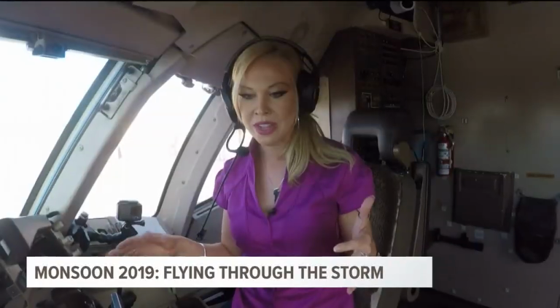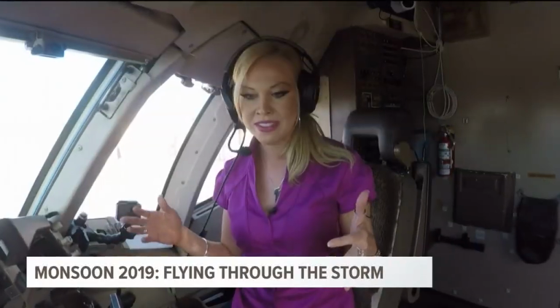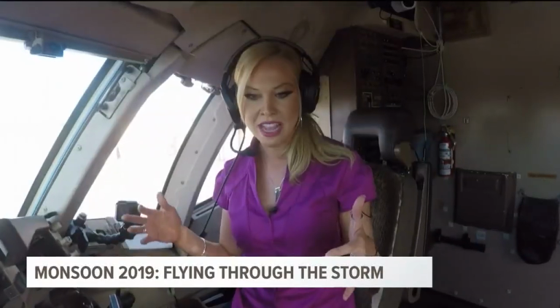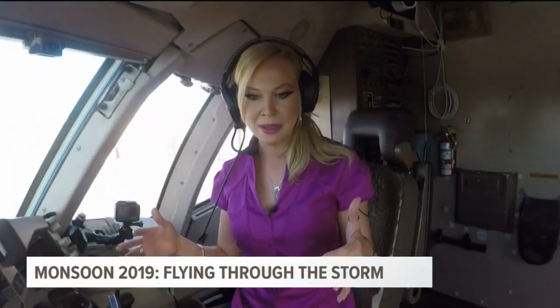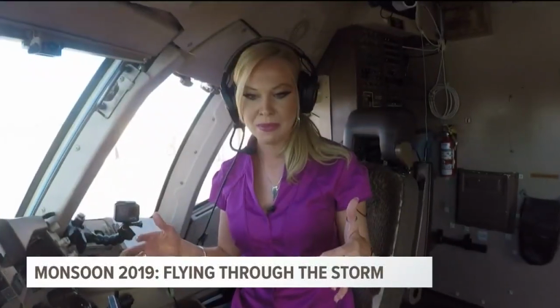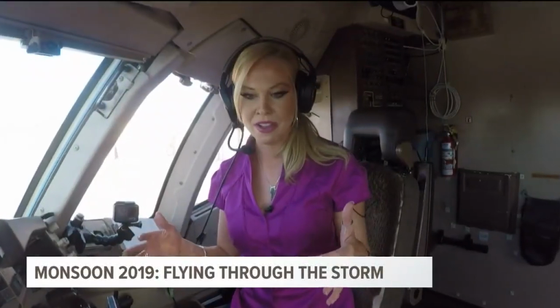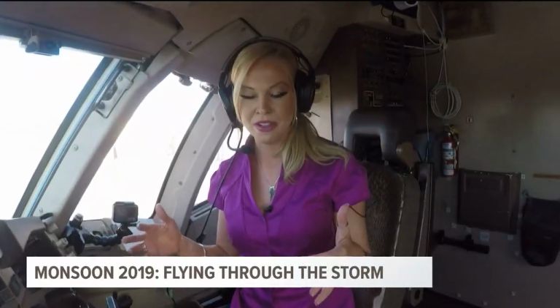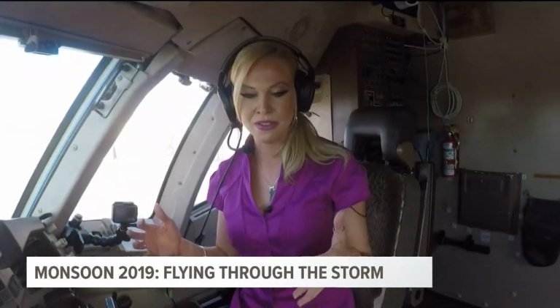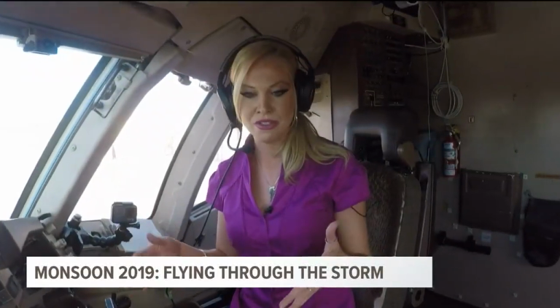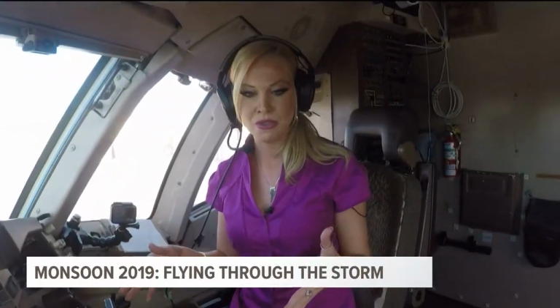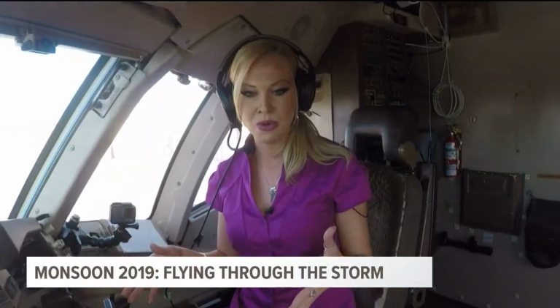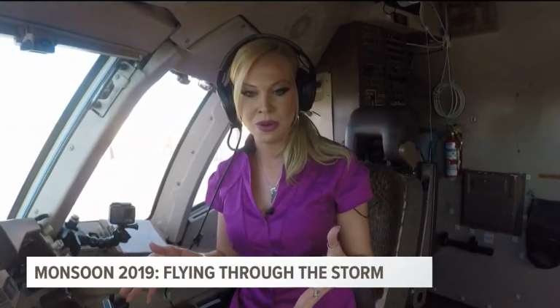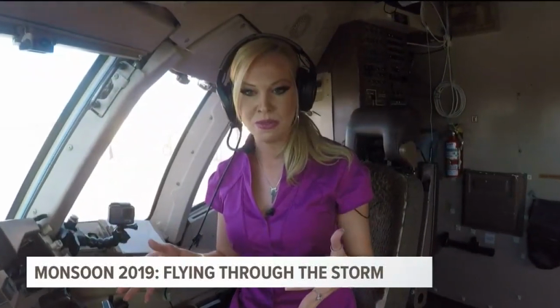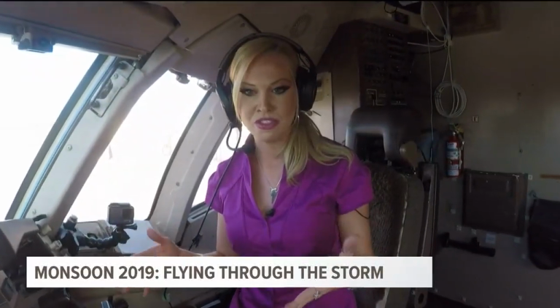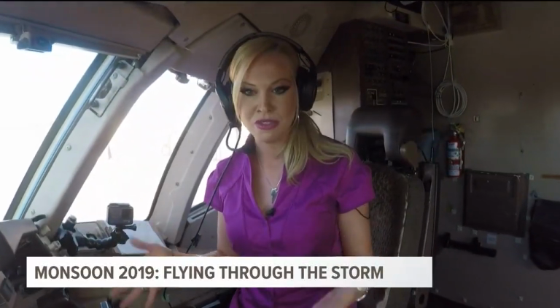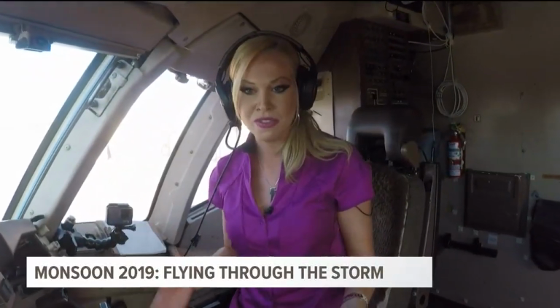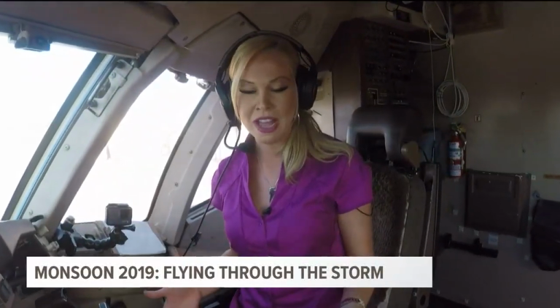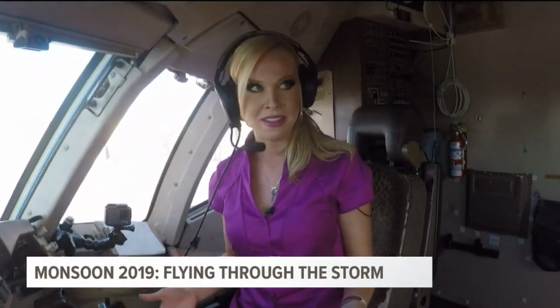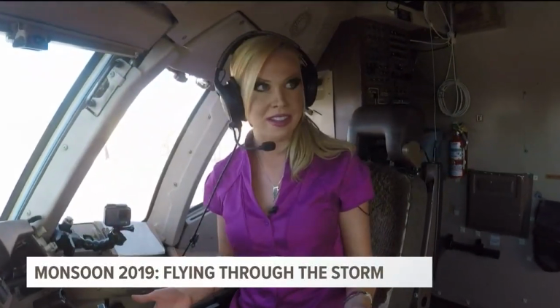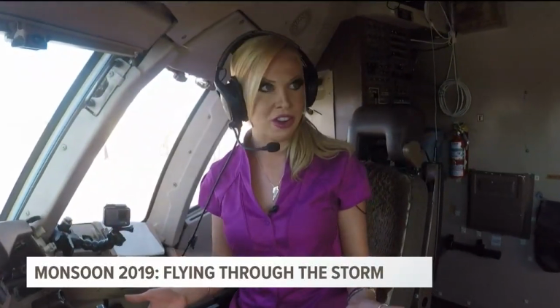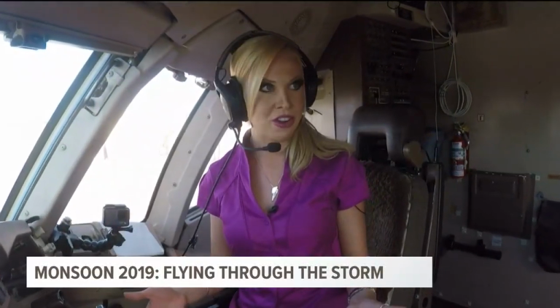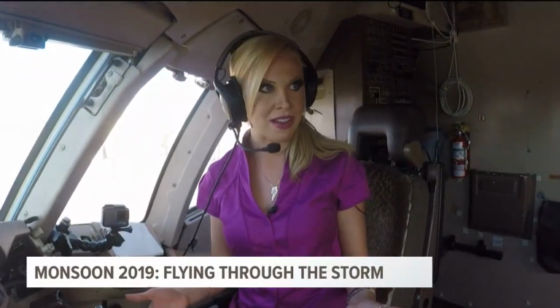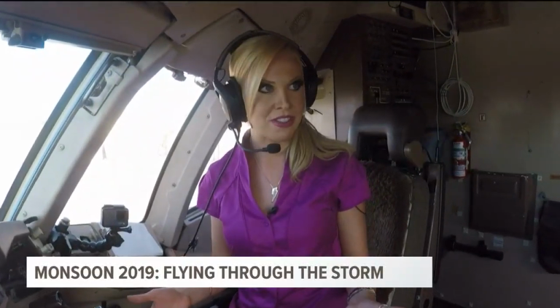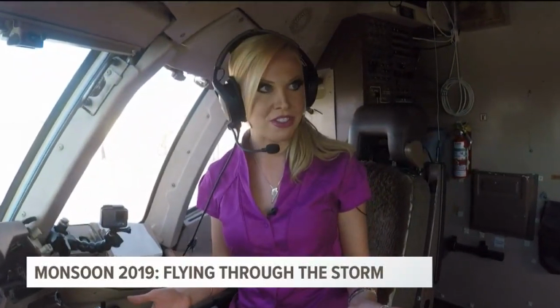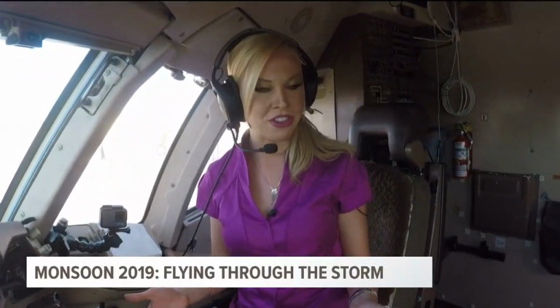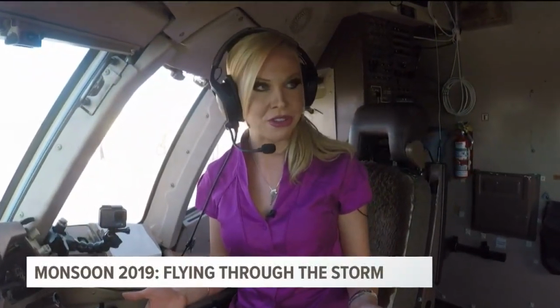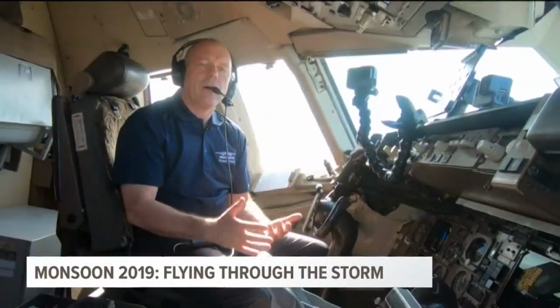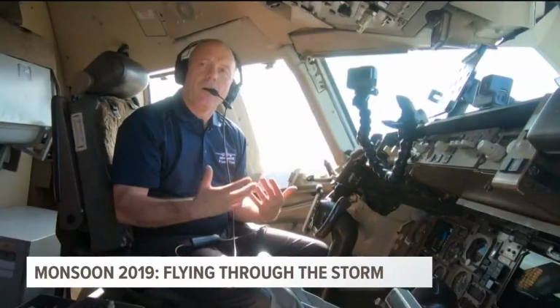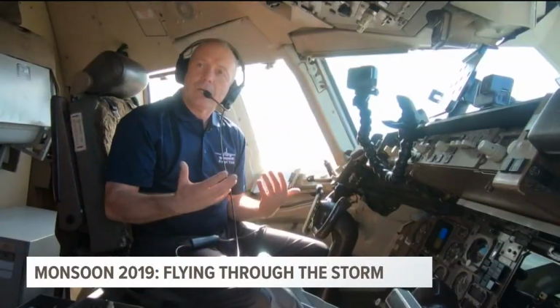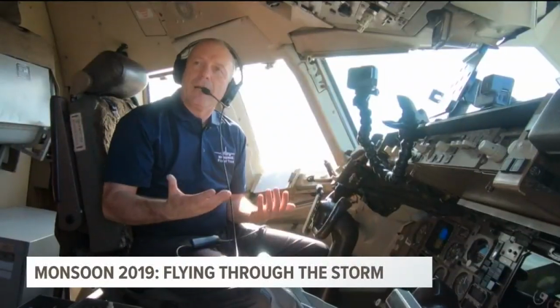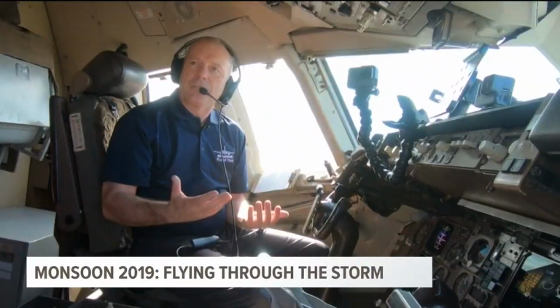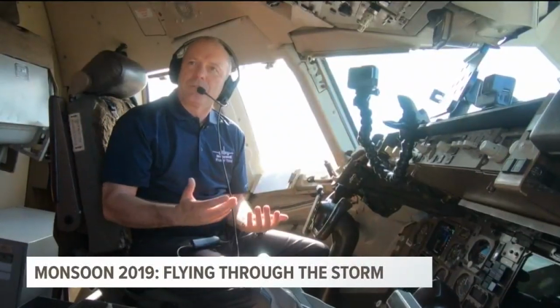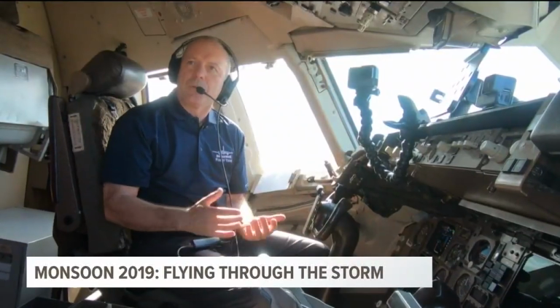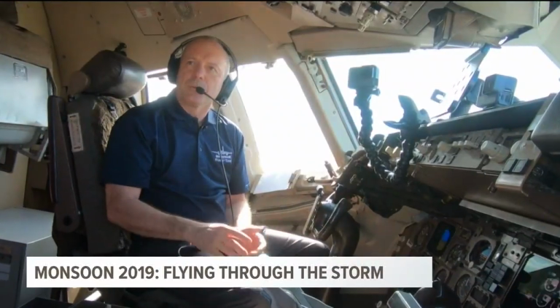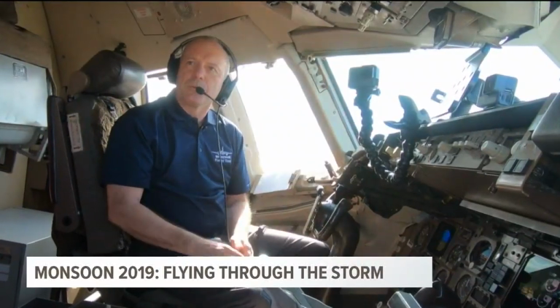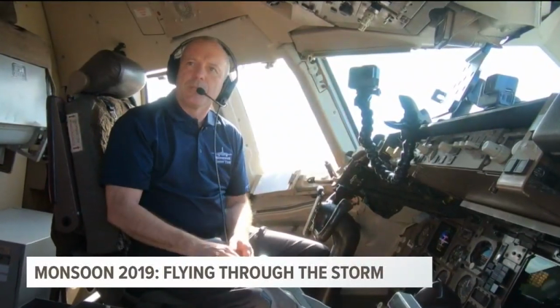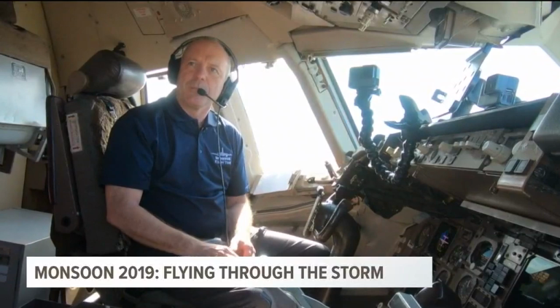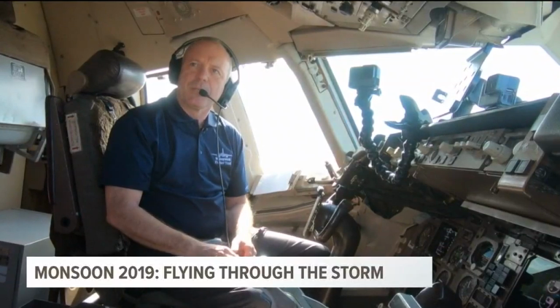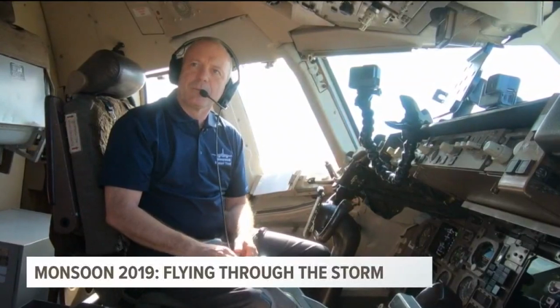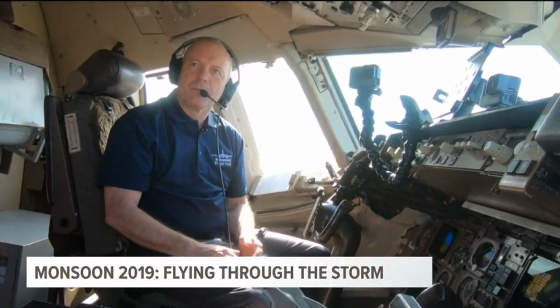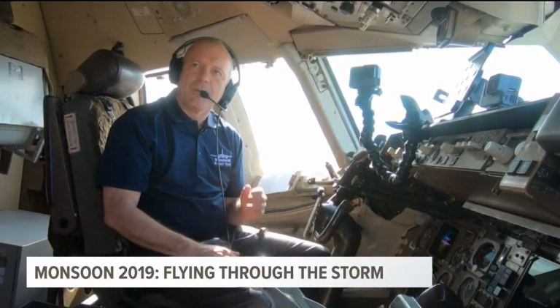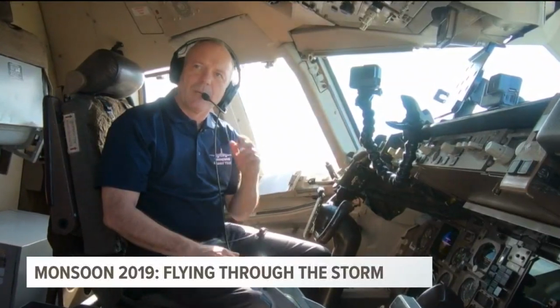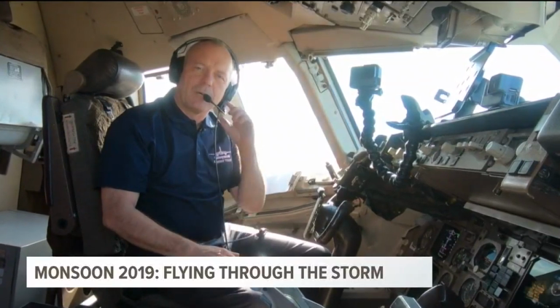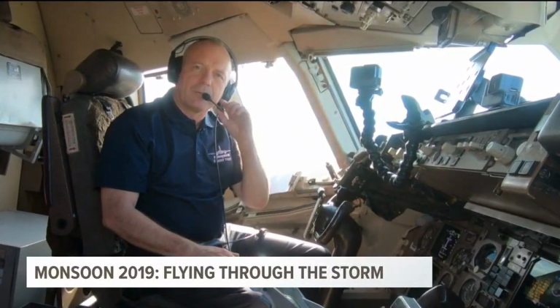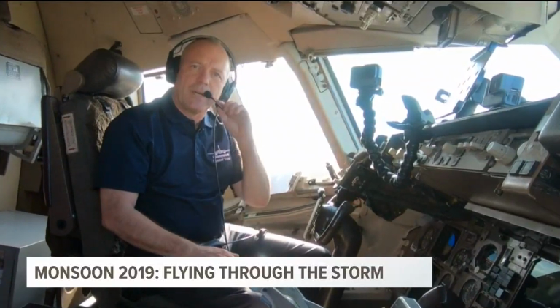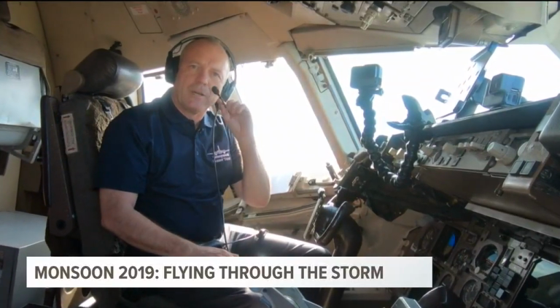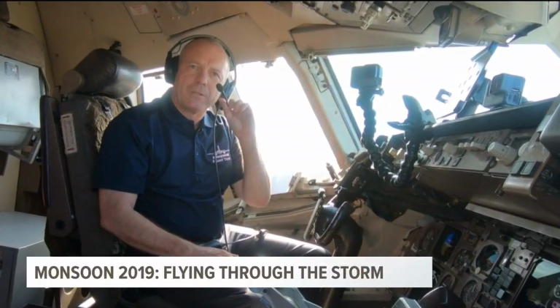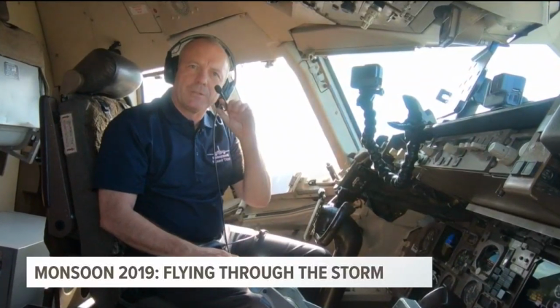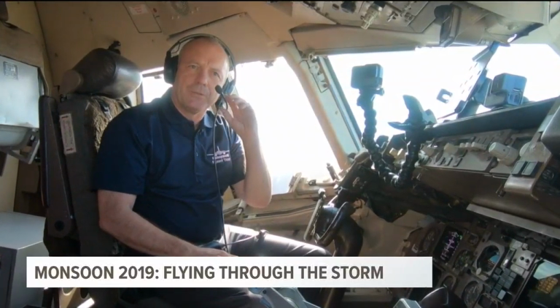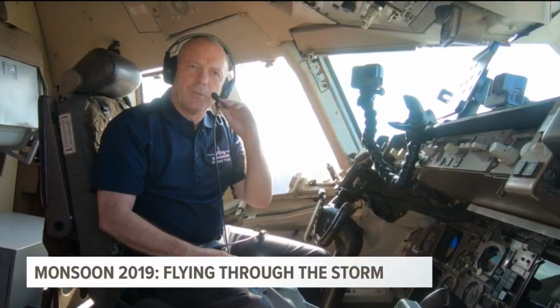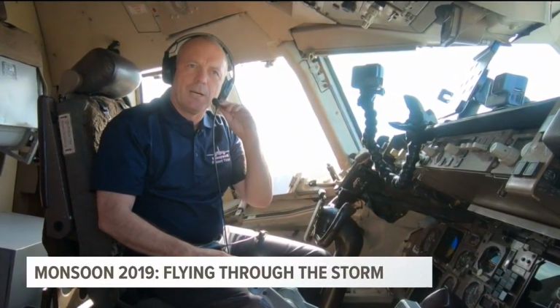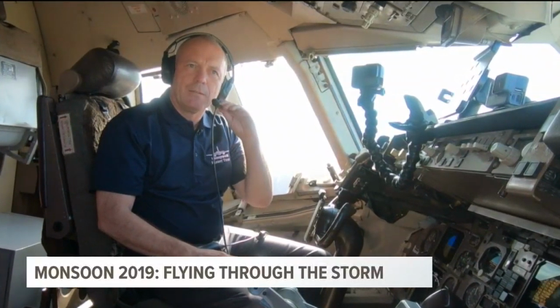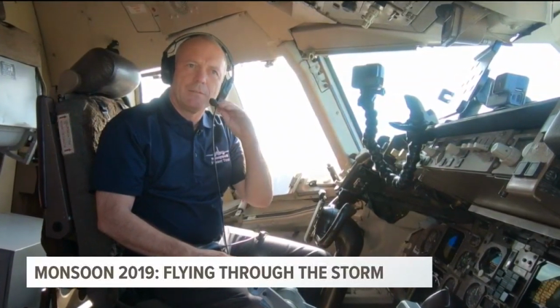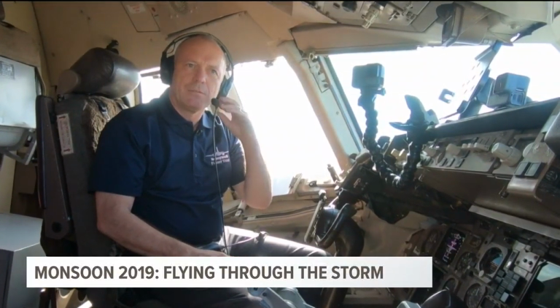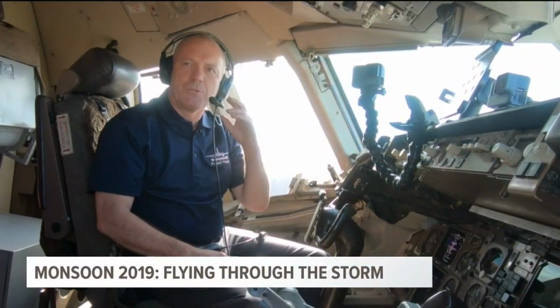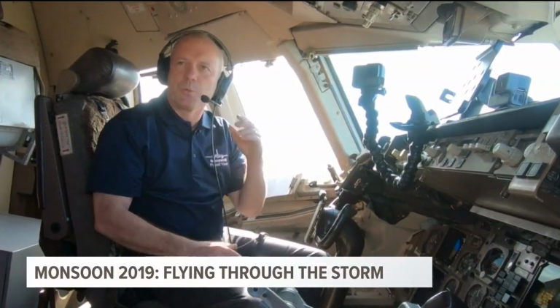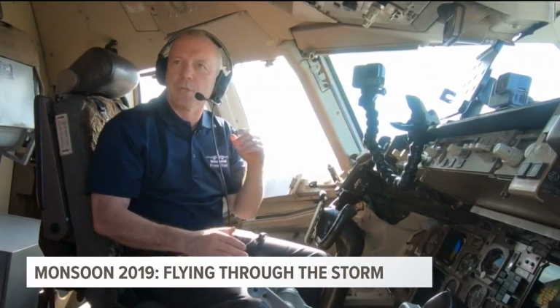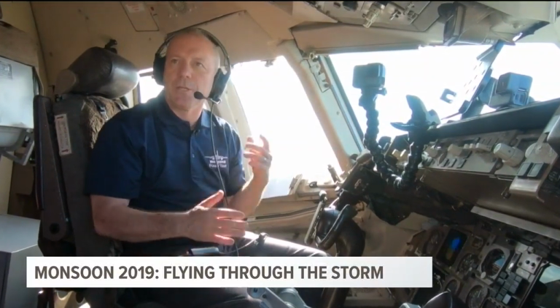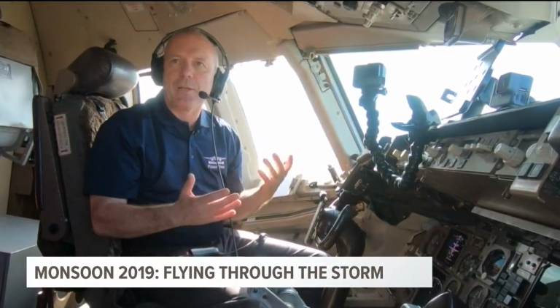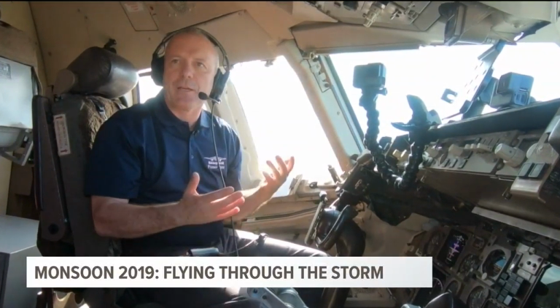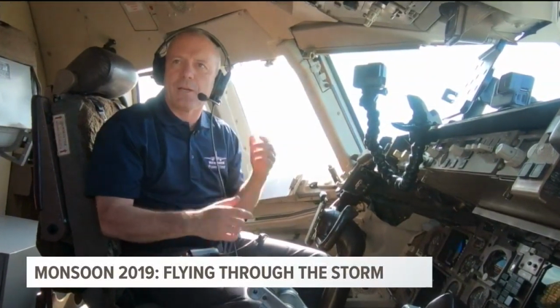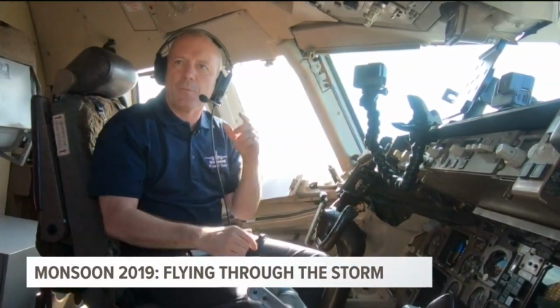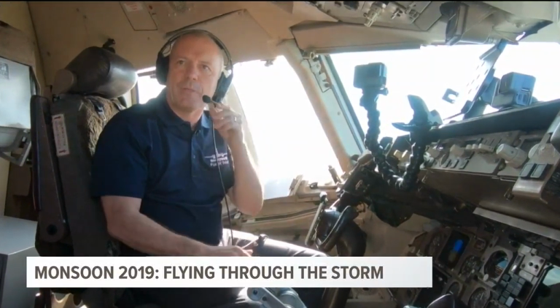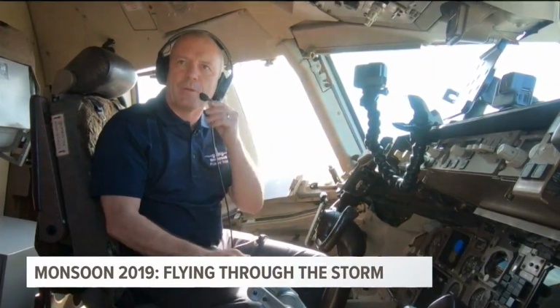What types of storms do you fly this aircraft into? All kinds of storms, really, because we want our radar to work in any kind of weather.